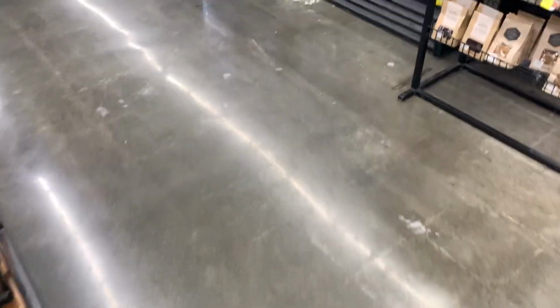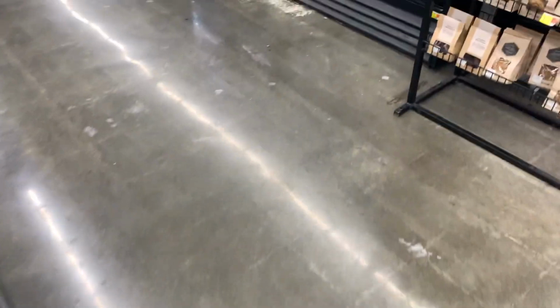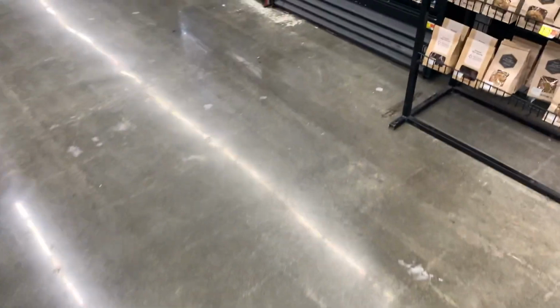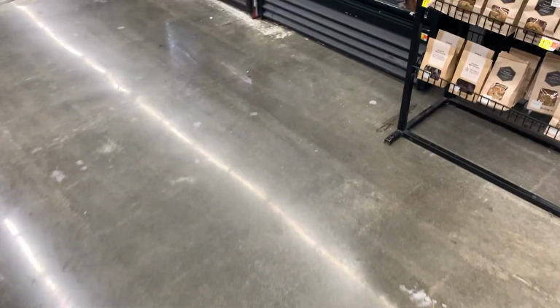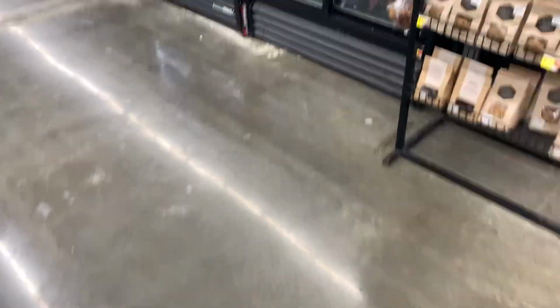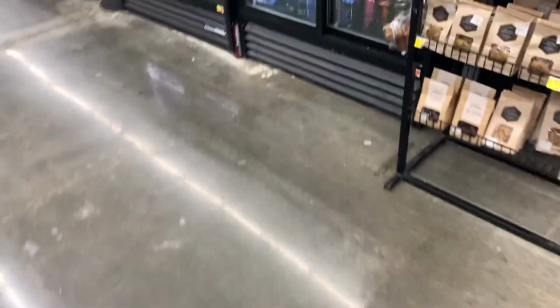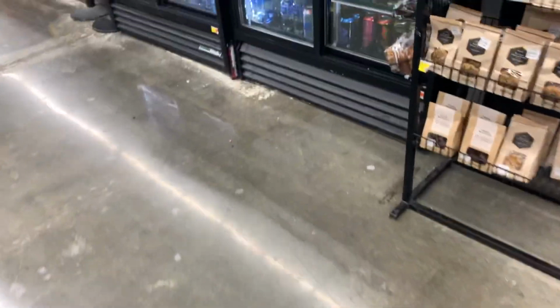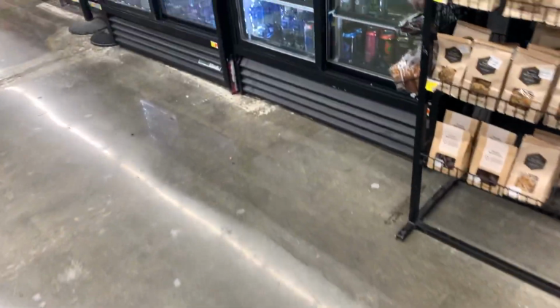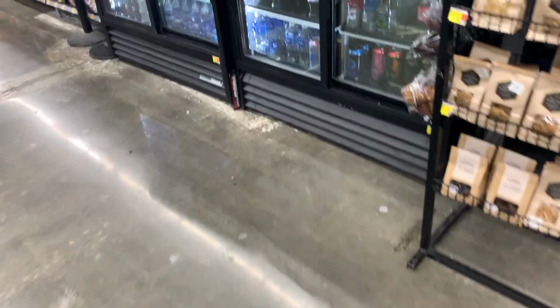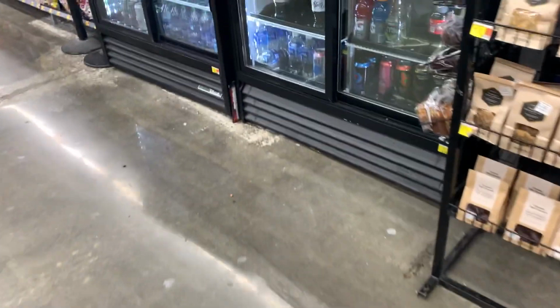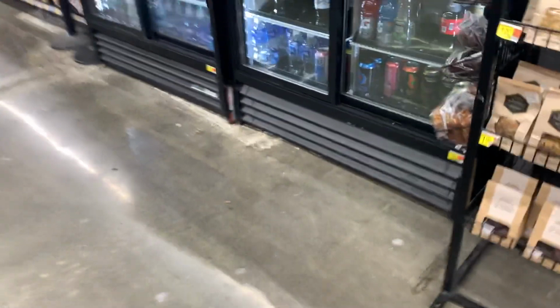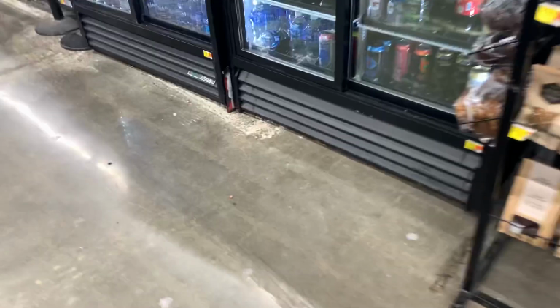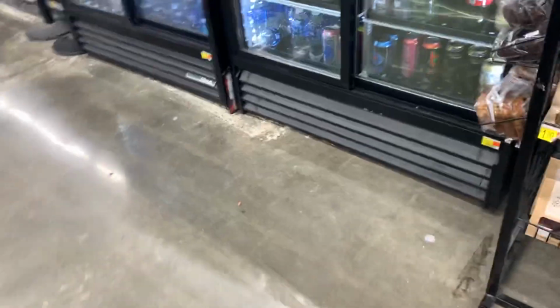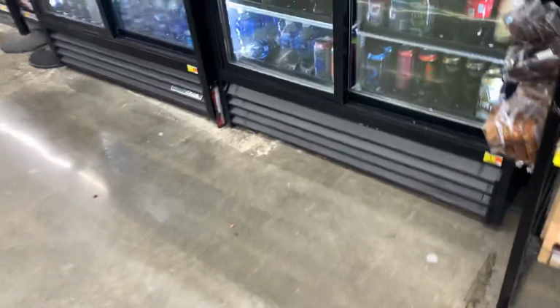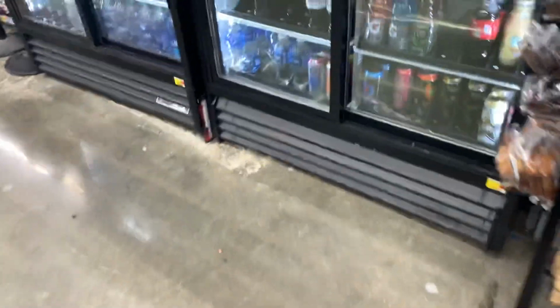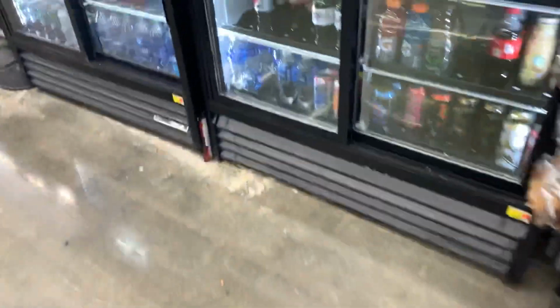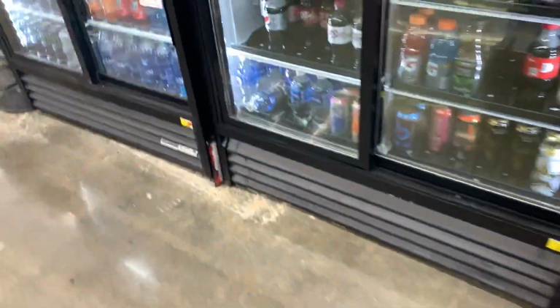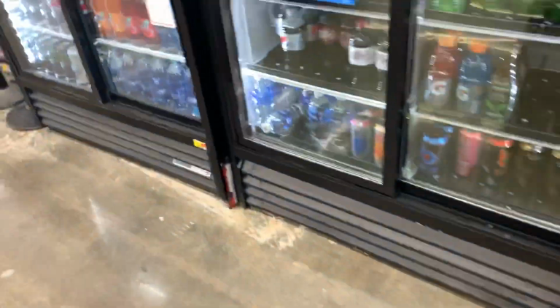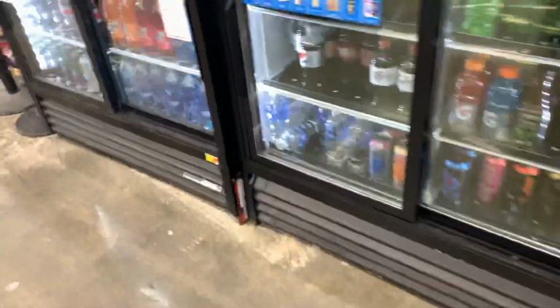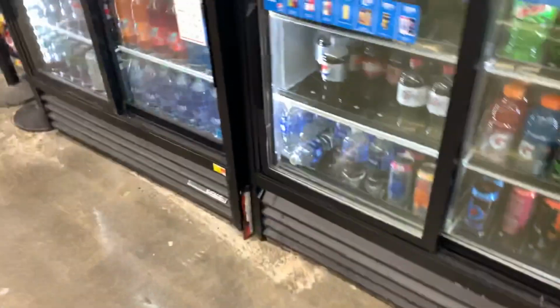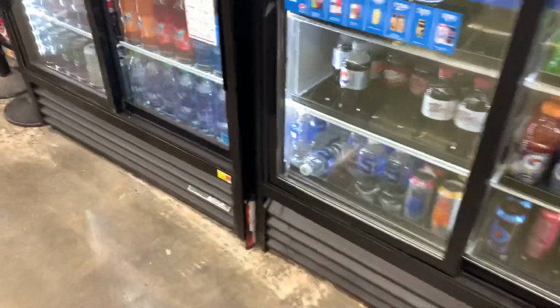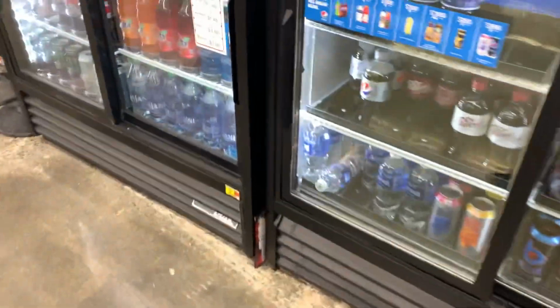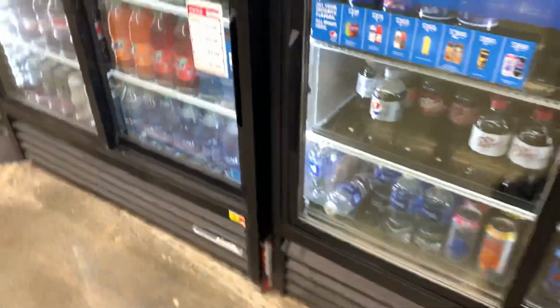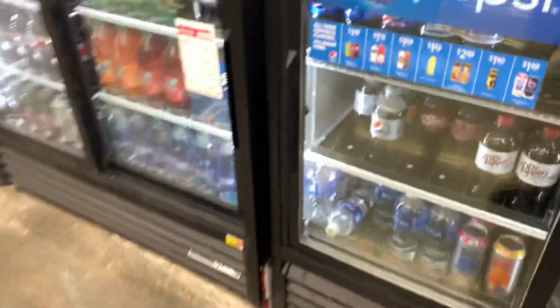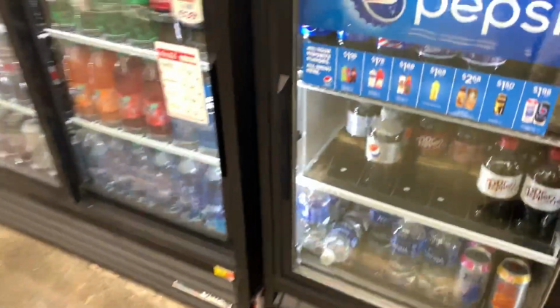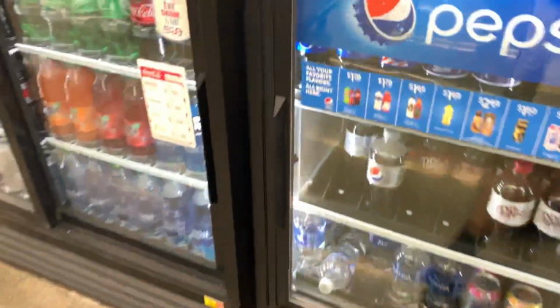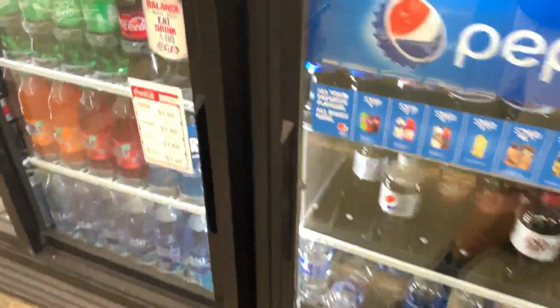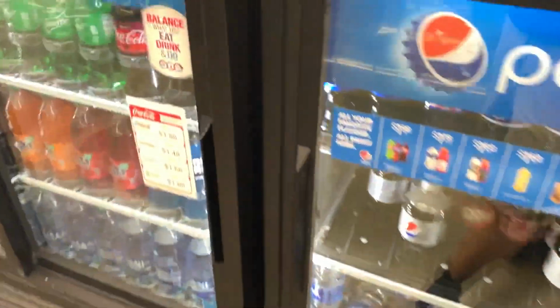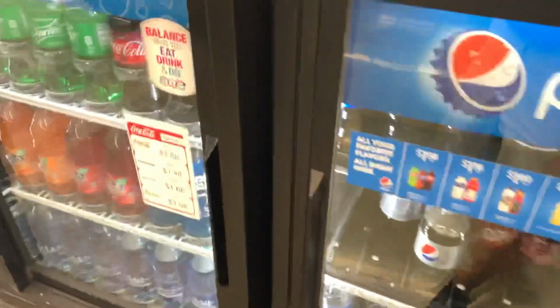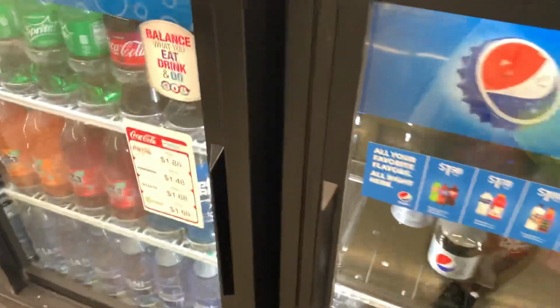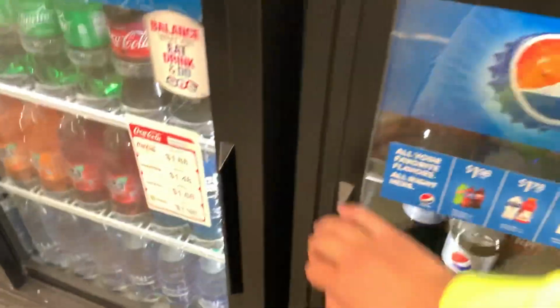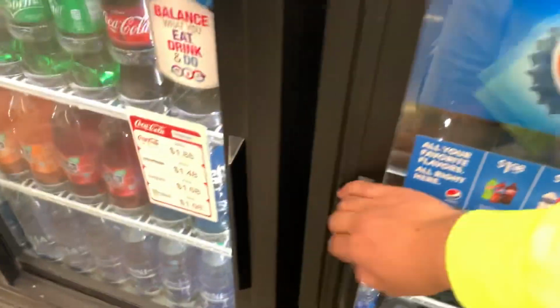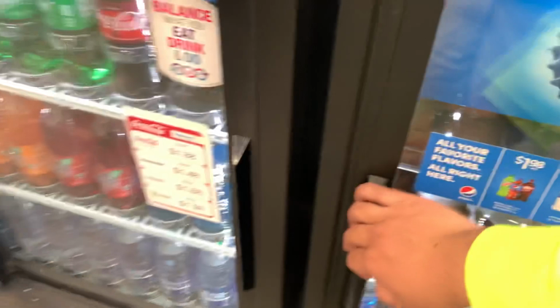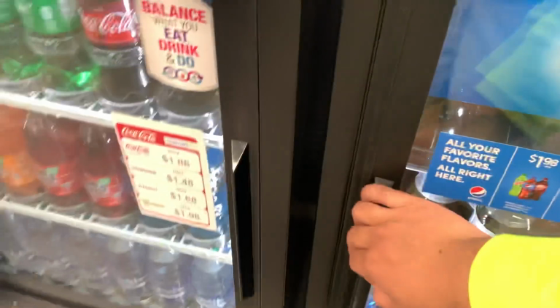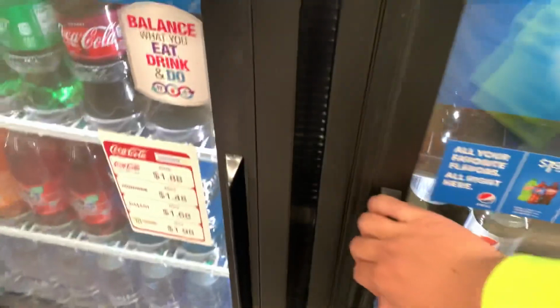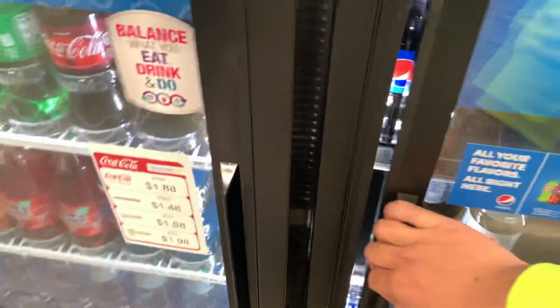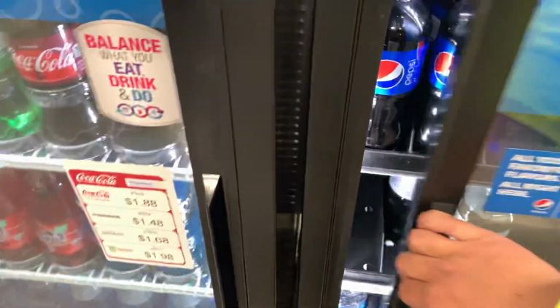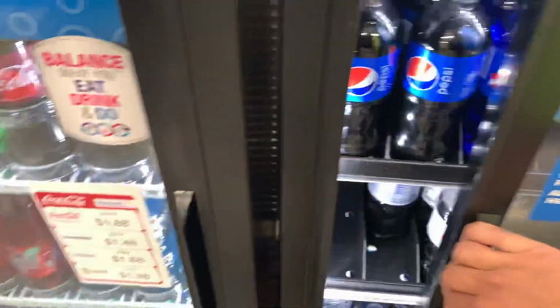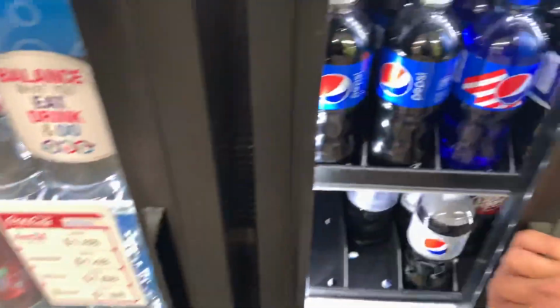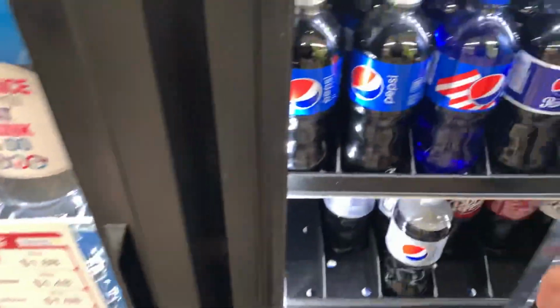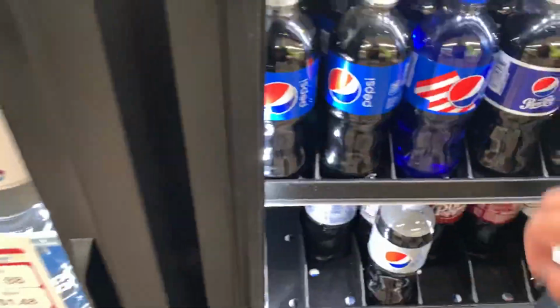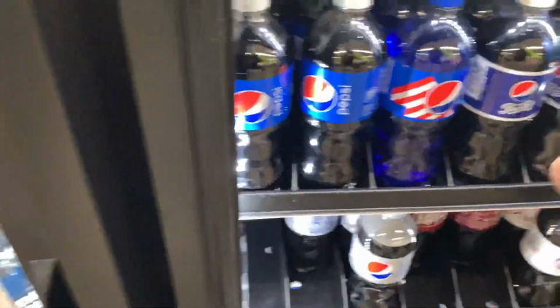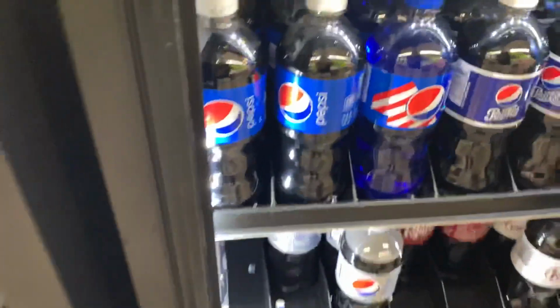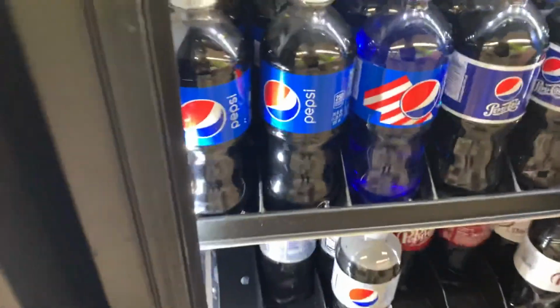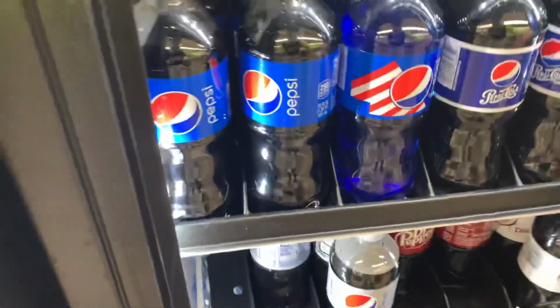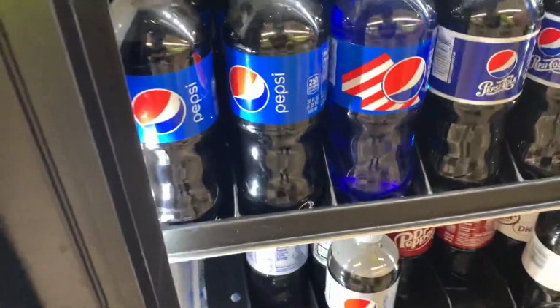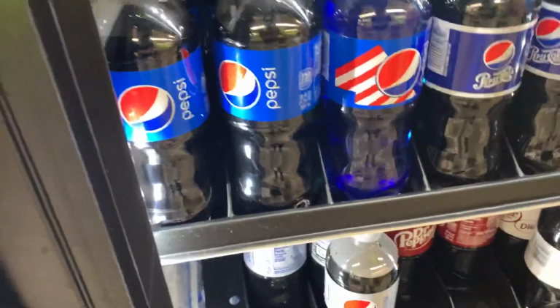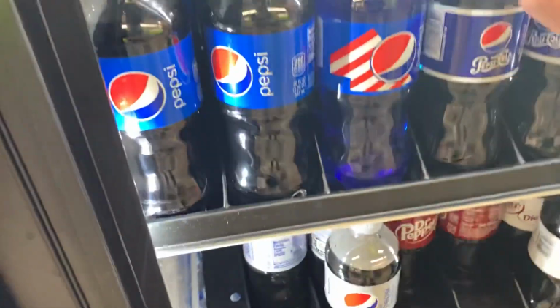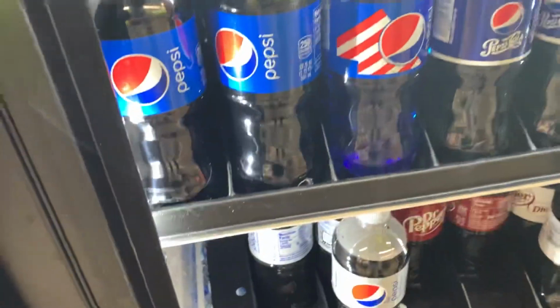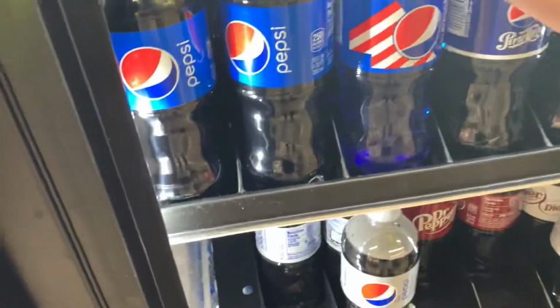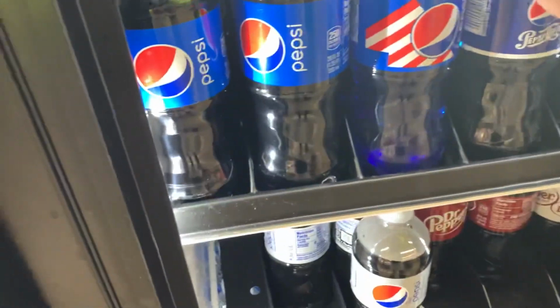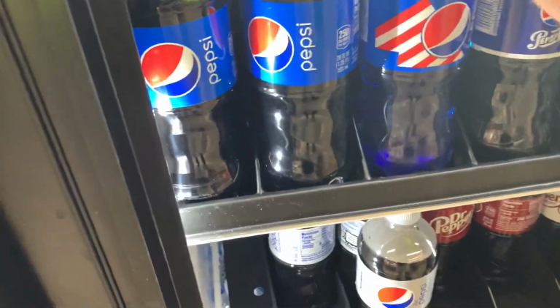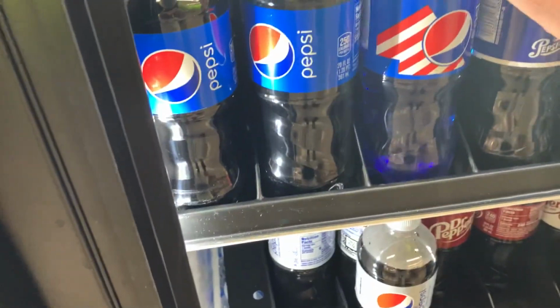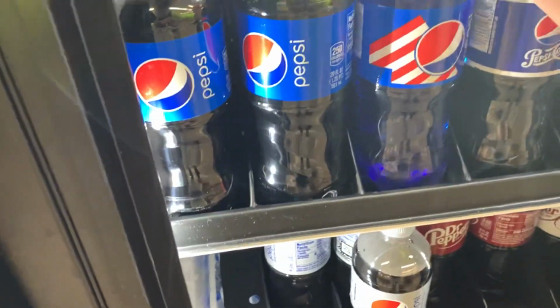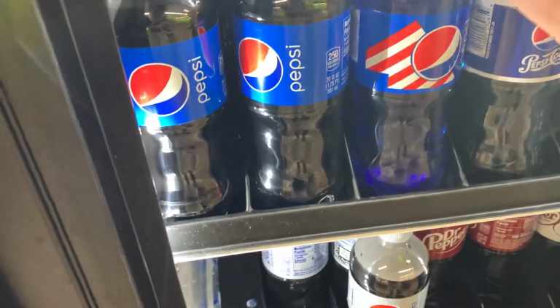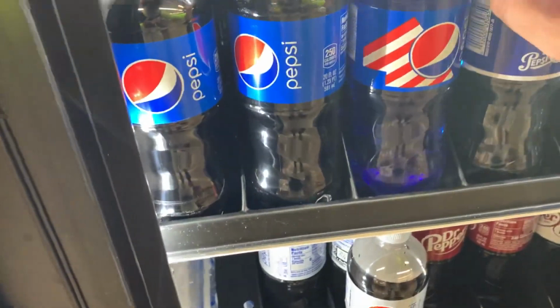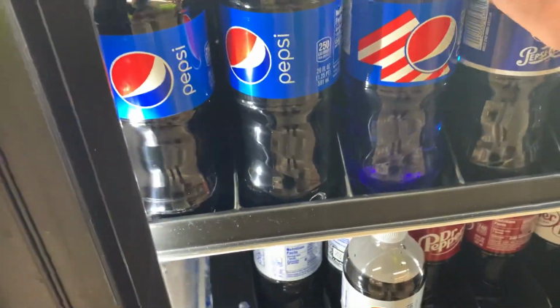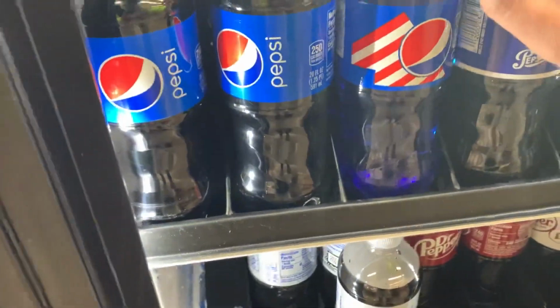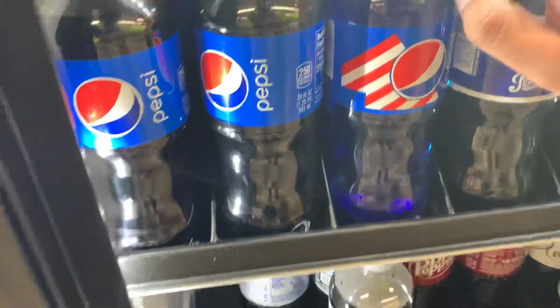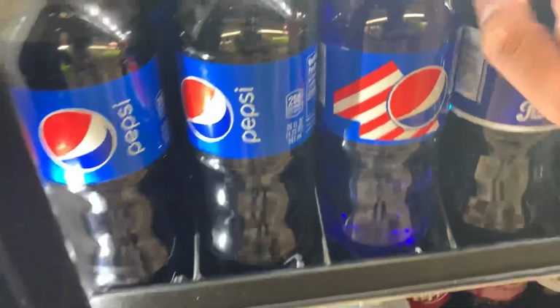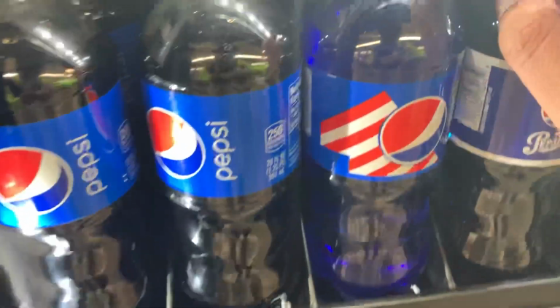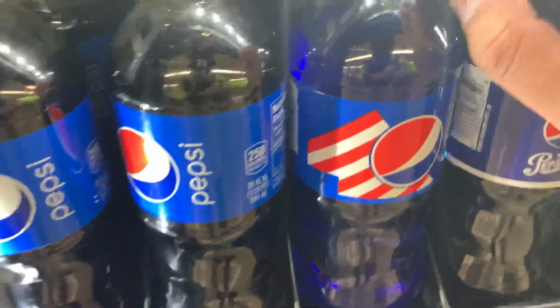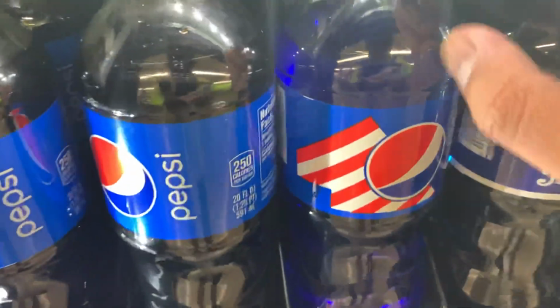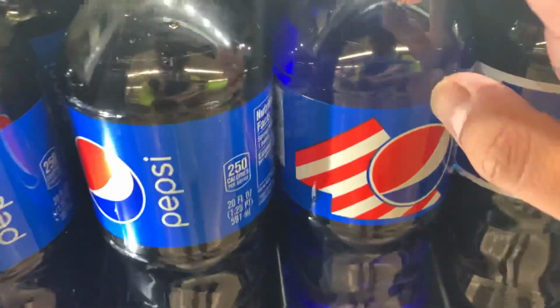Hey guys, it's me, Chris. I finally found Pepsi Blue at my area. Just so you know, this is Renton Walmart, Washington State.